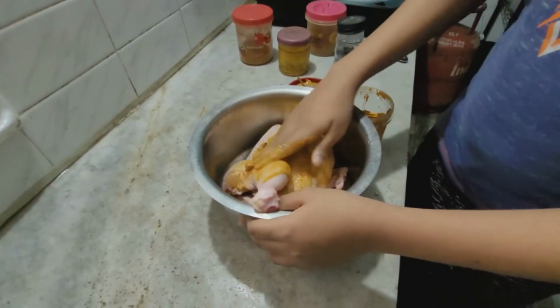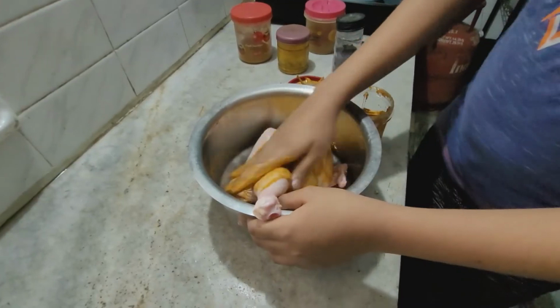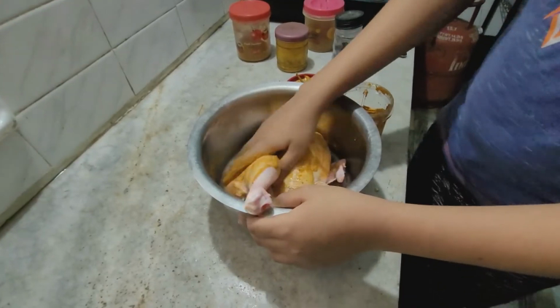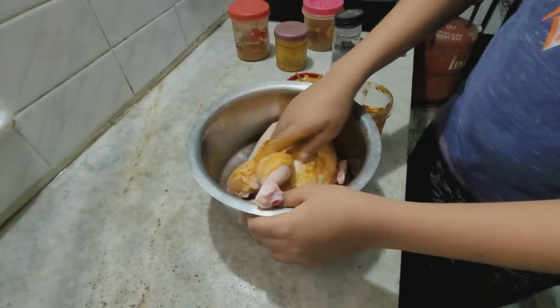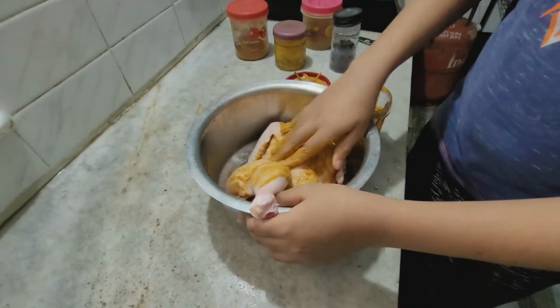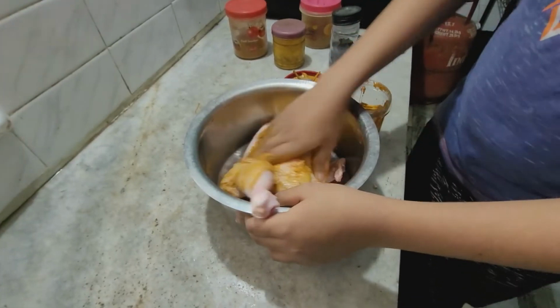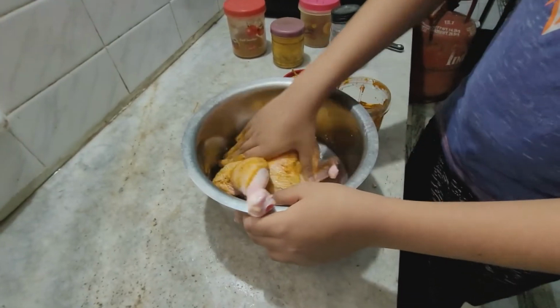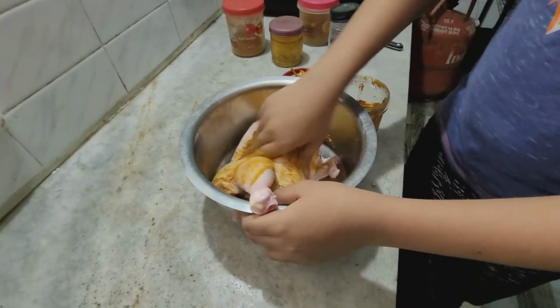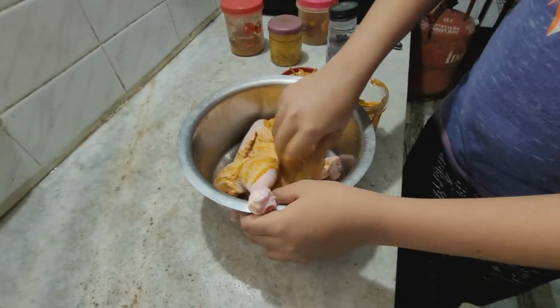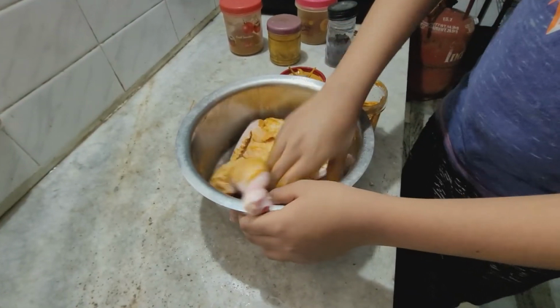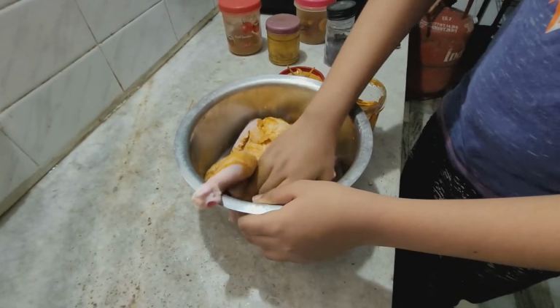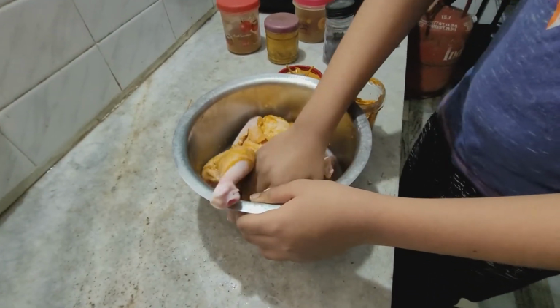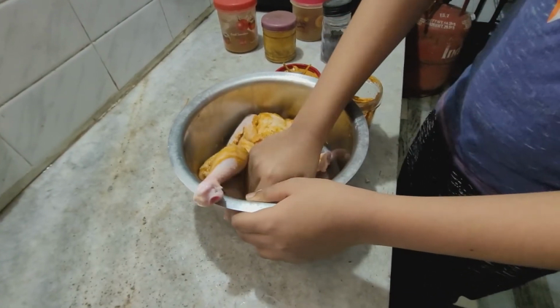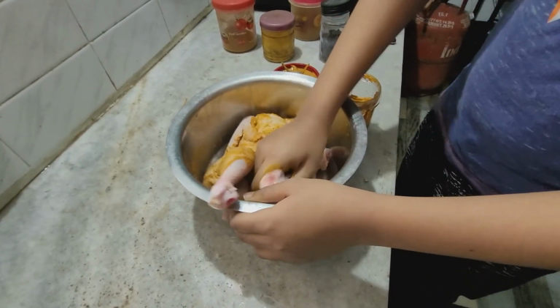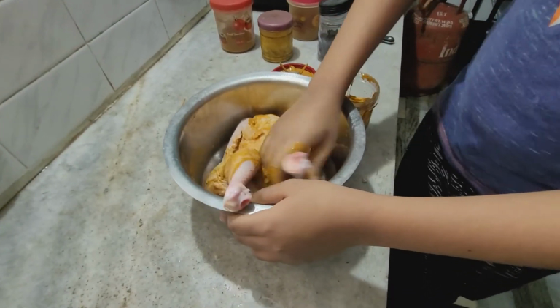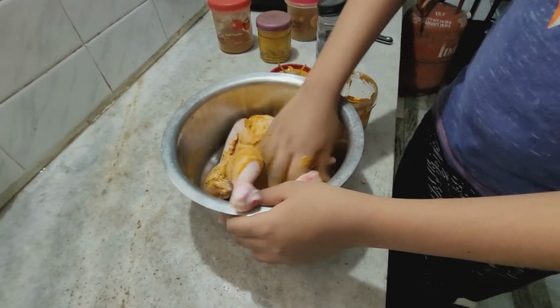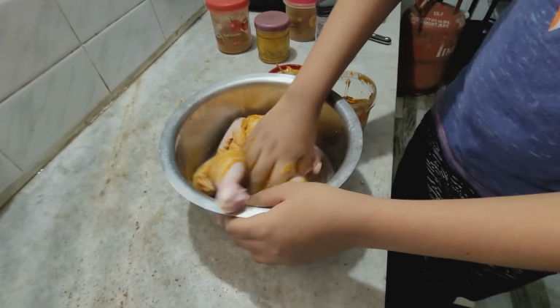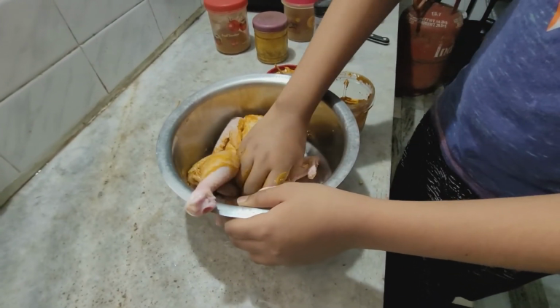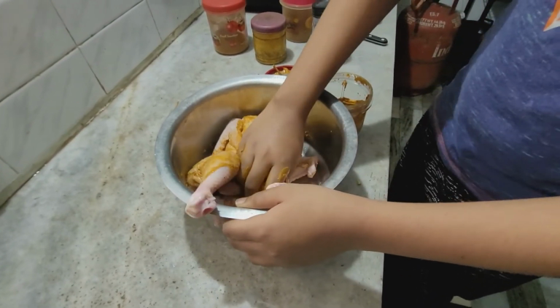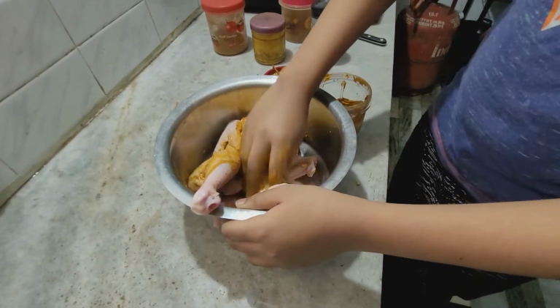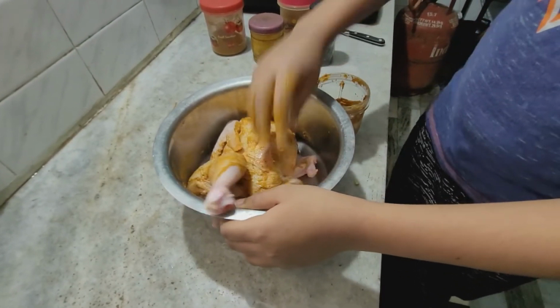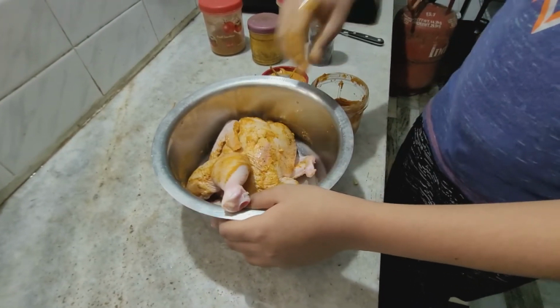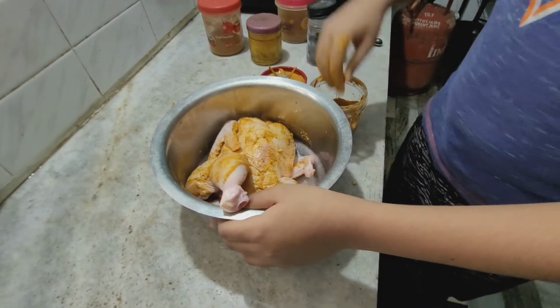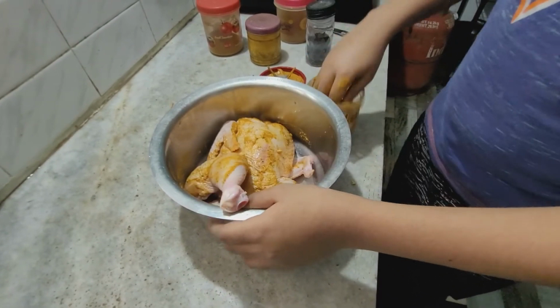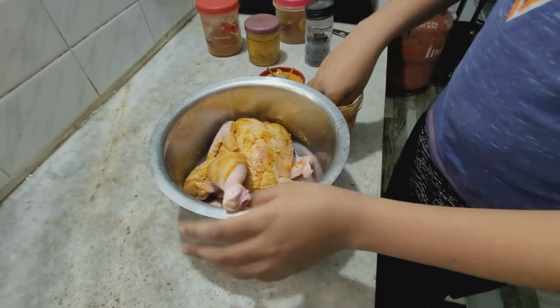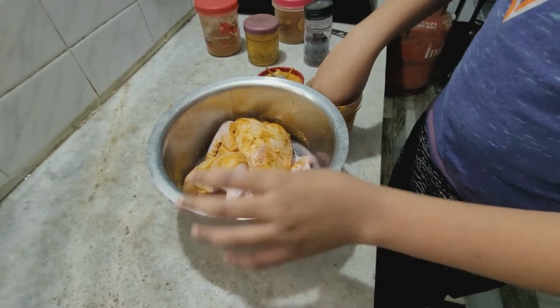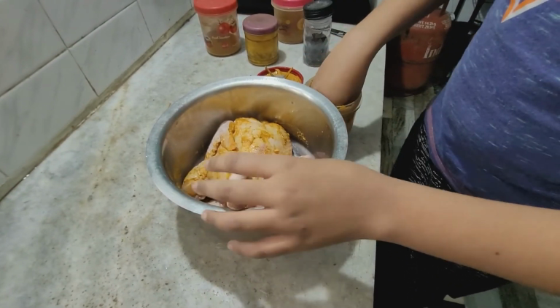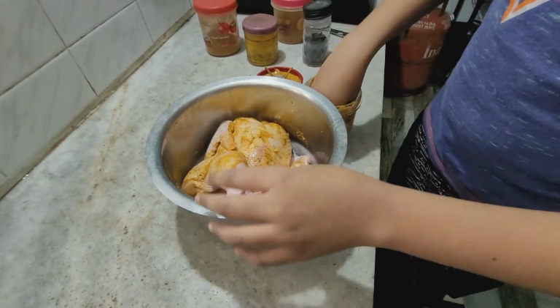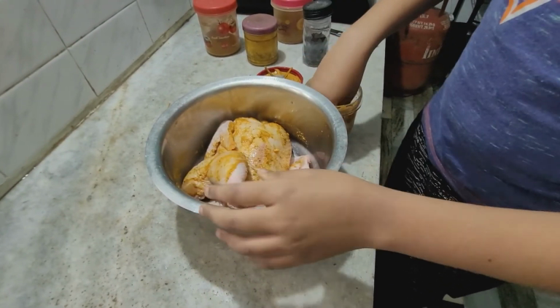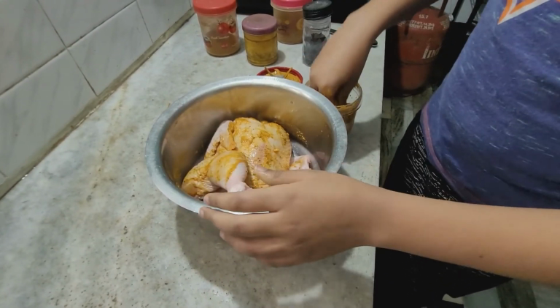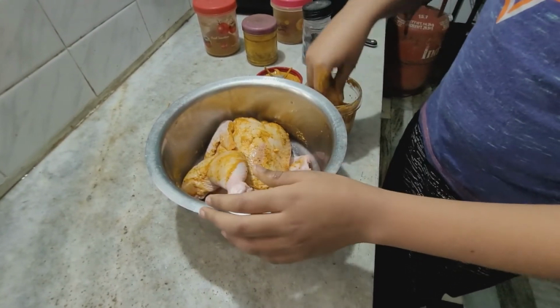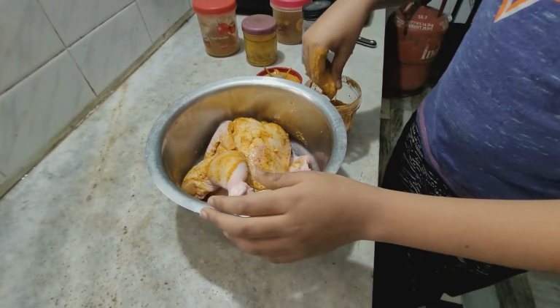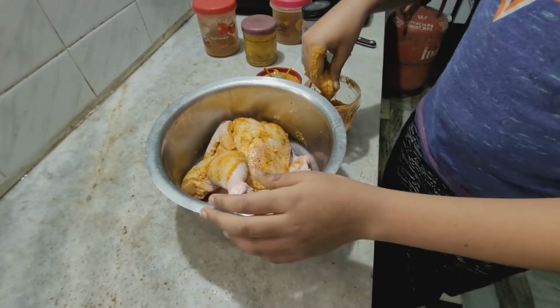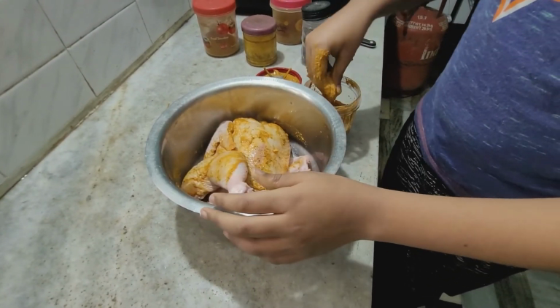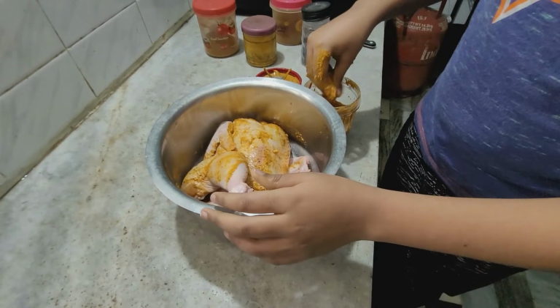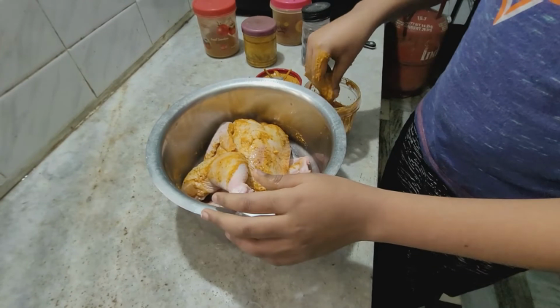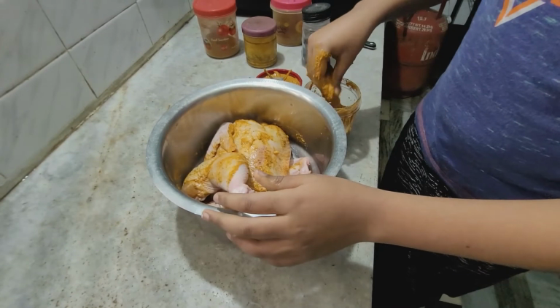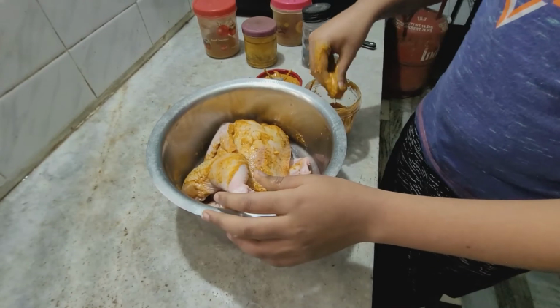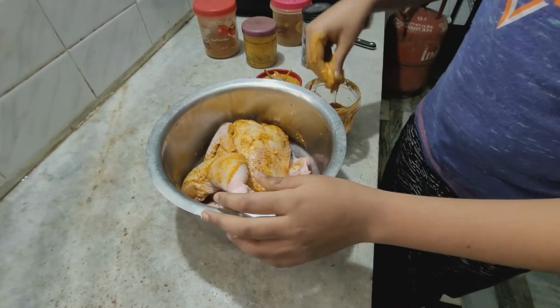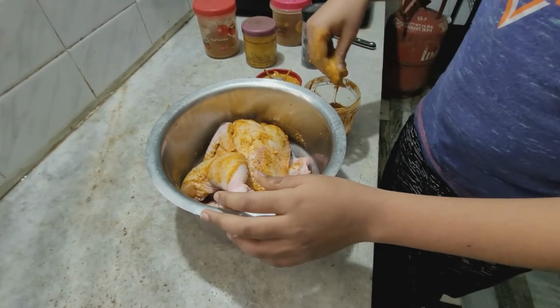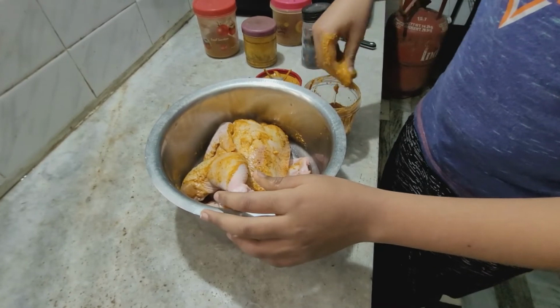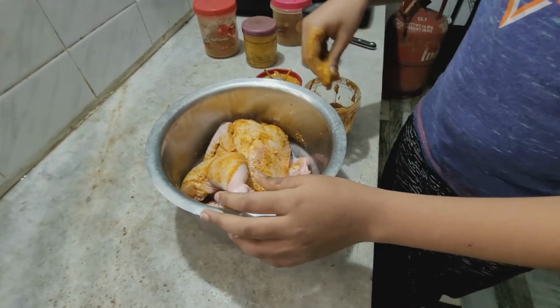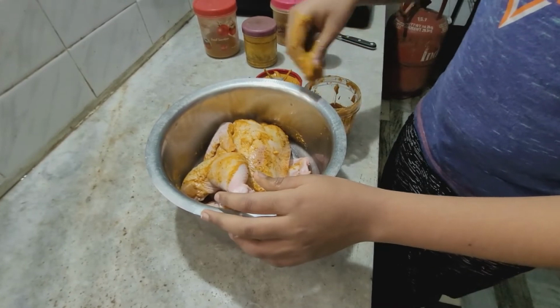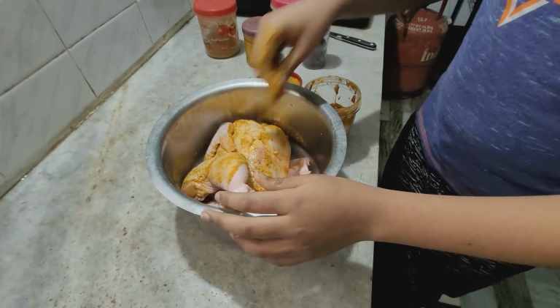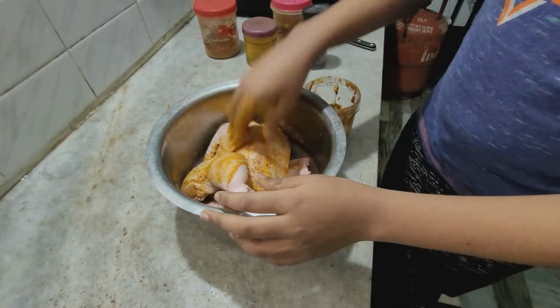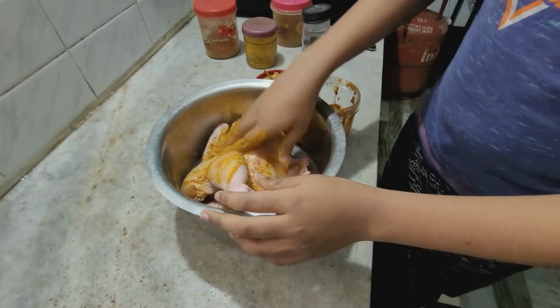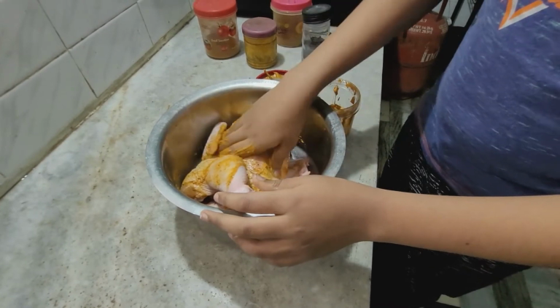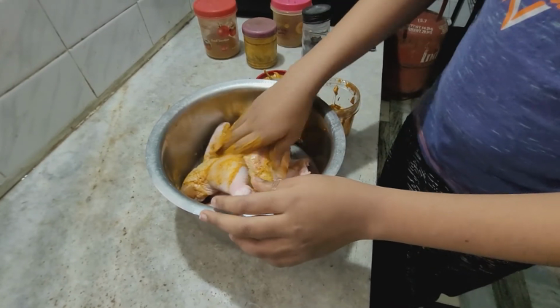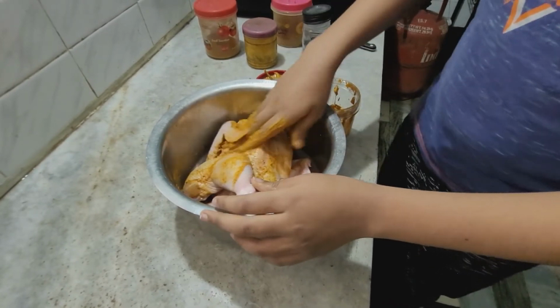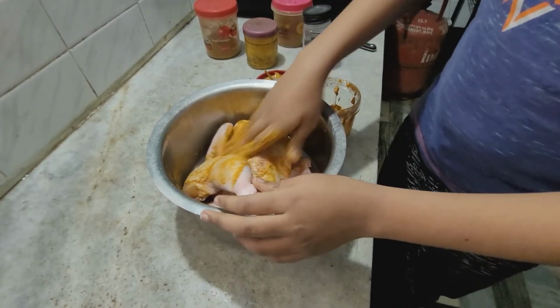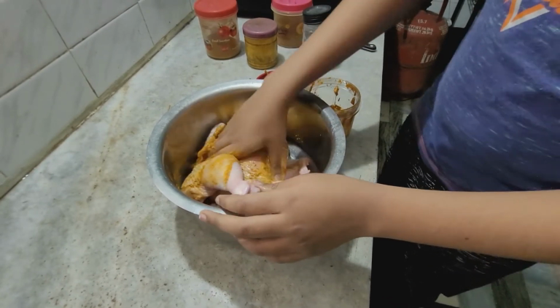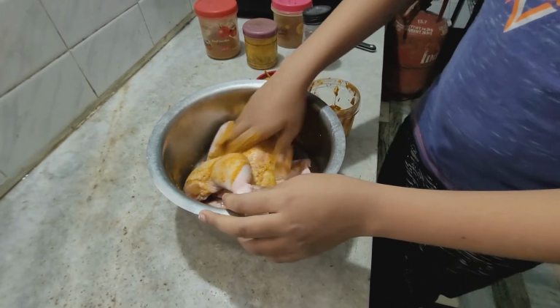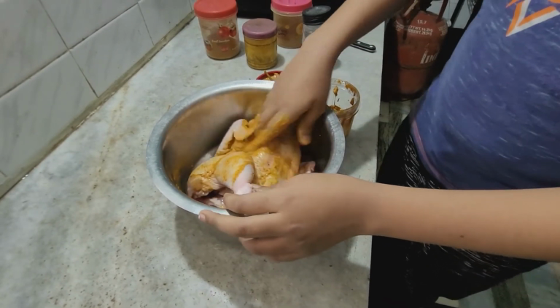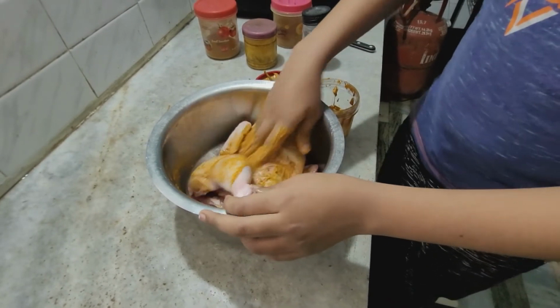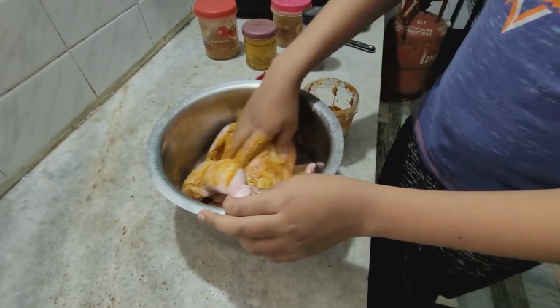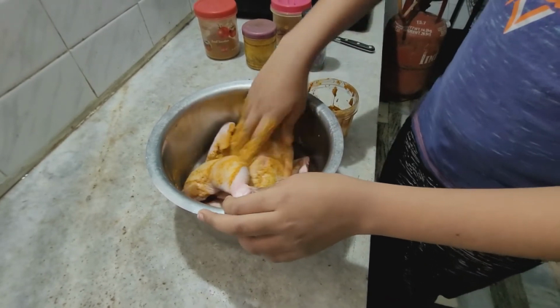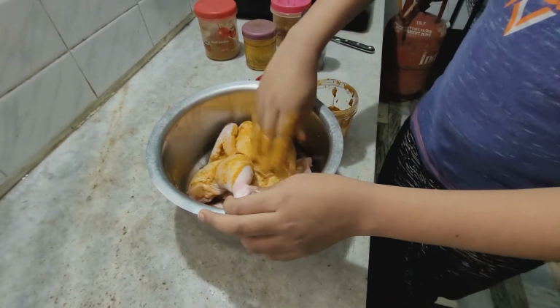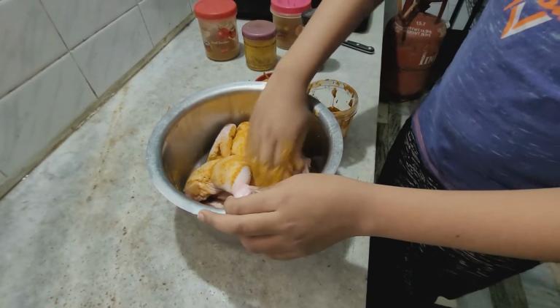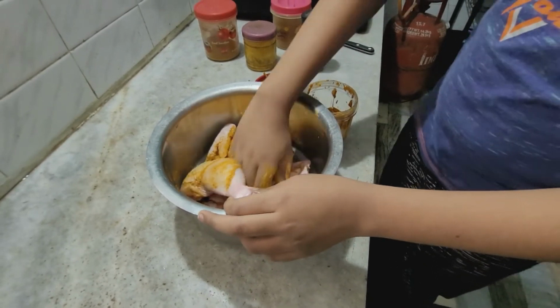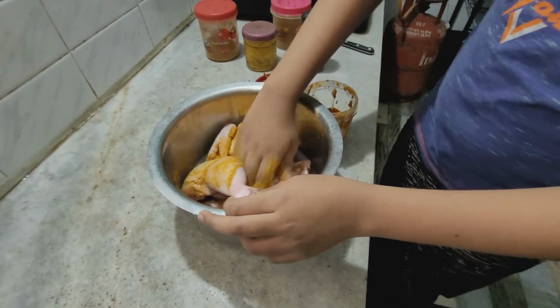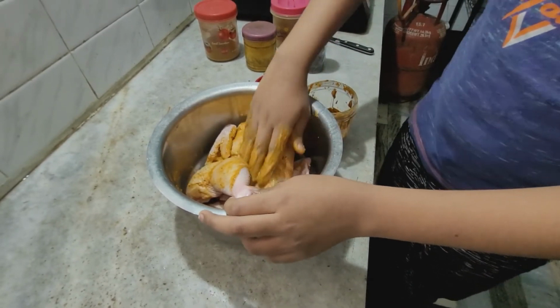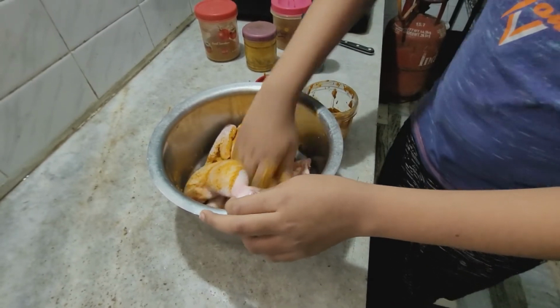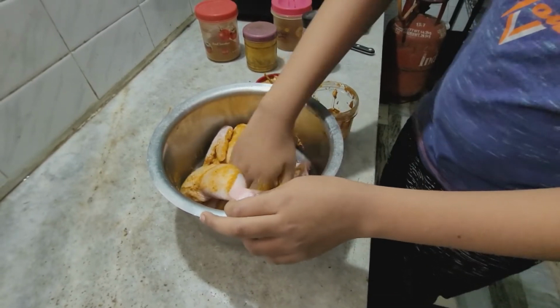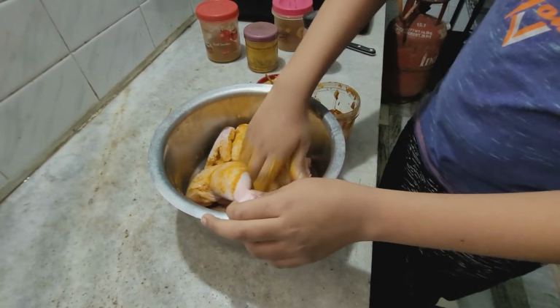Apply the marinade evenly throughout the chicken, then let it rest for one hour.